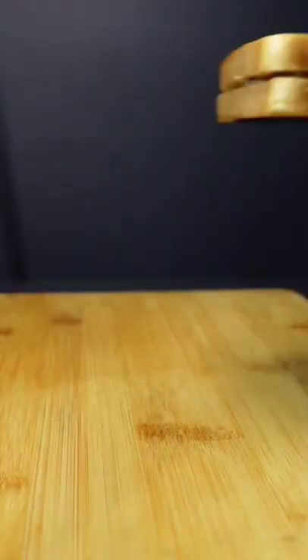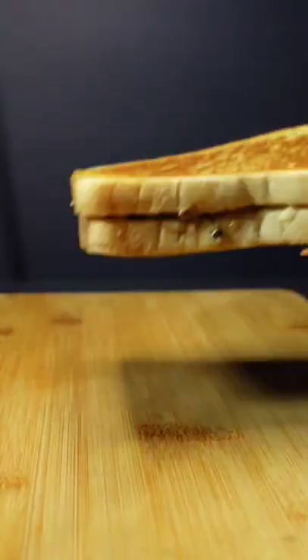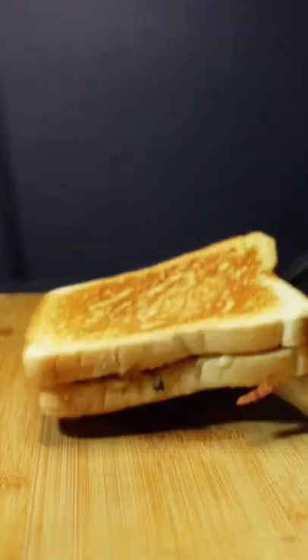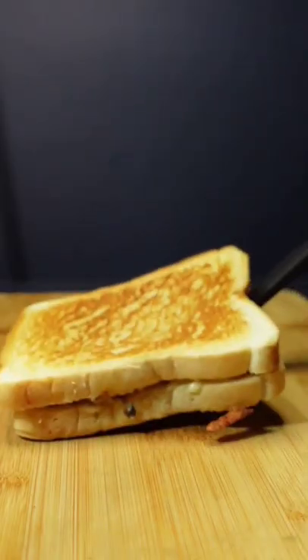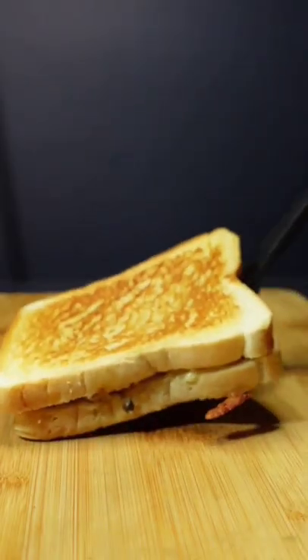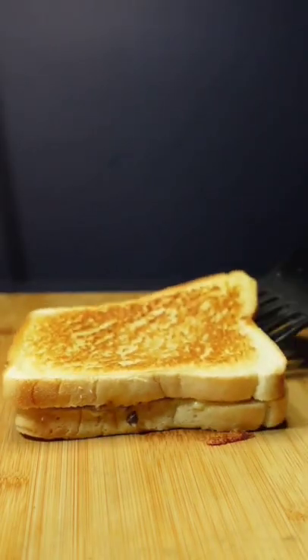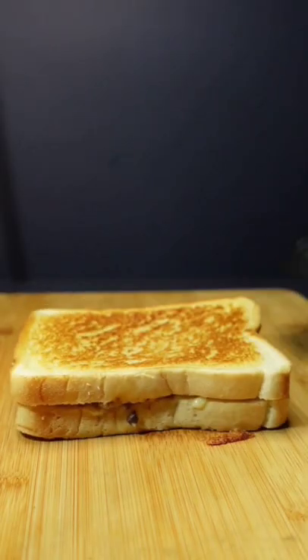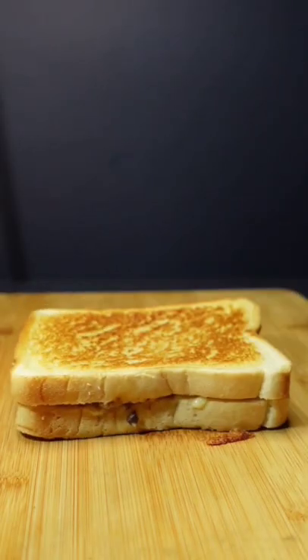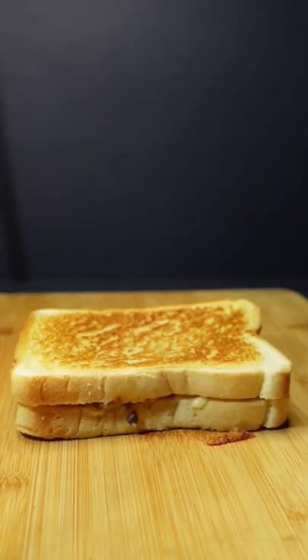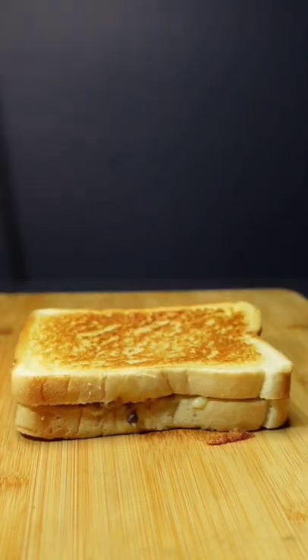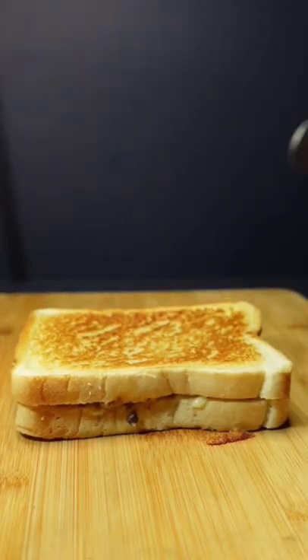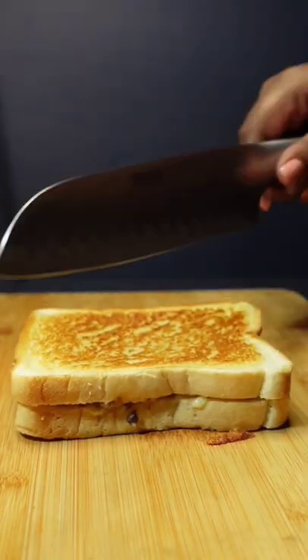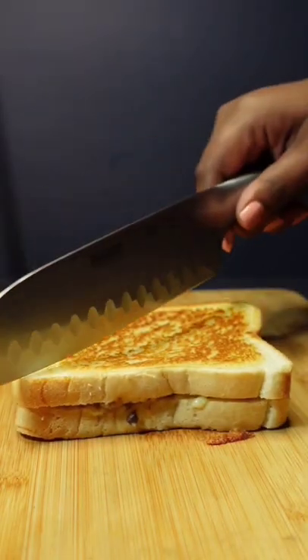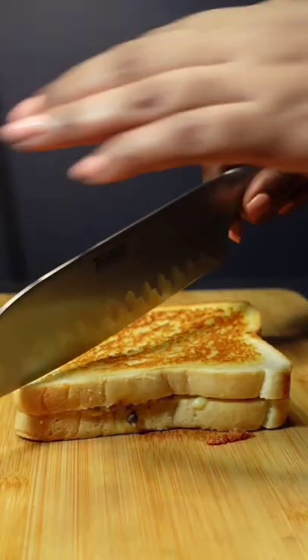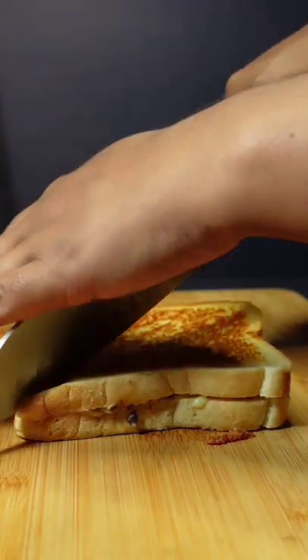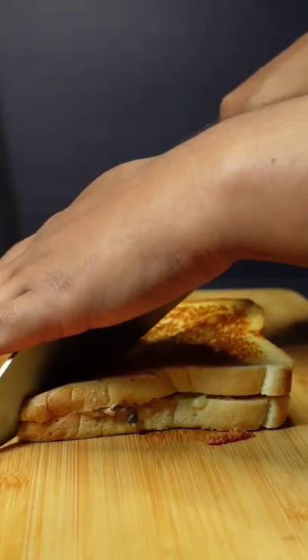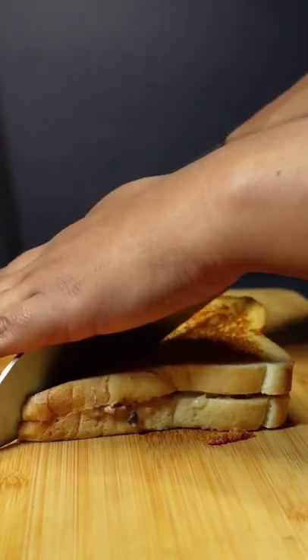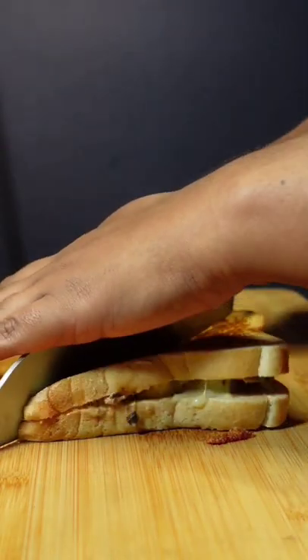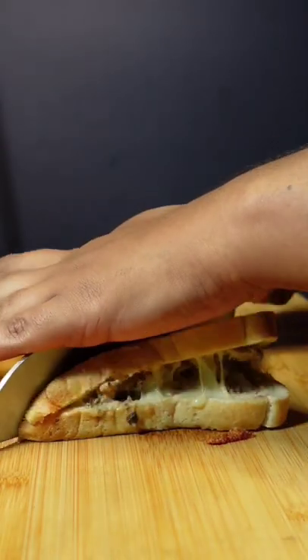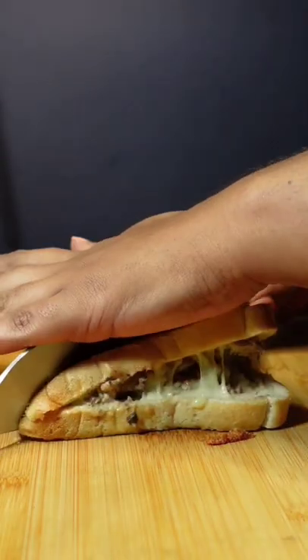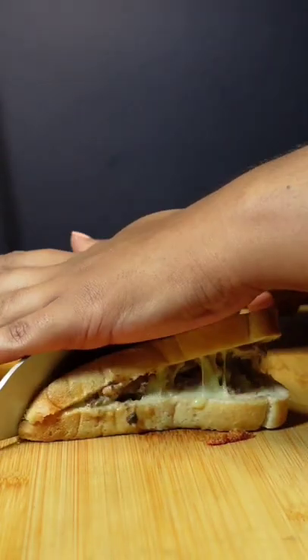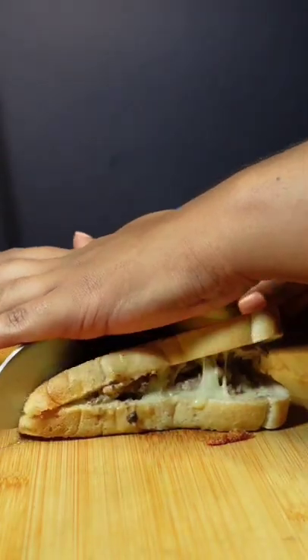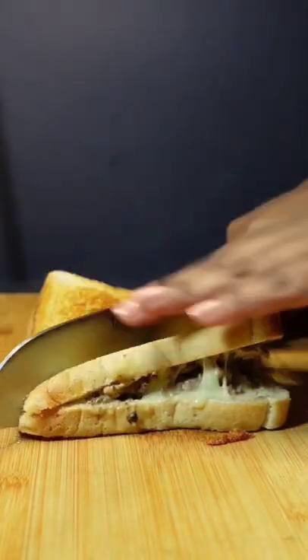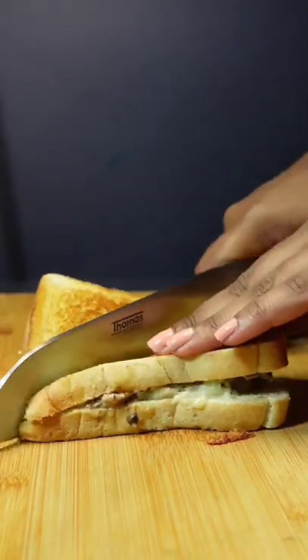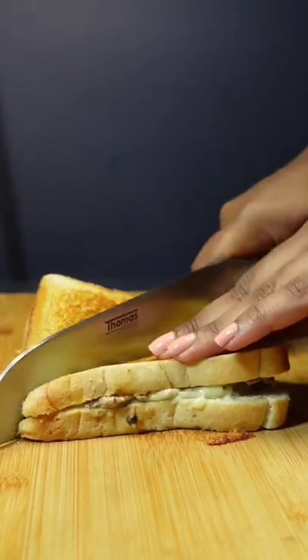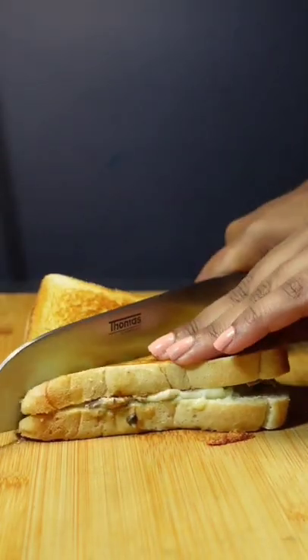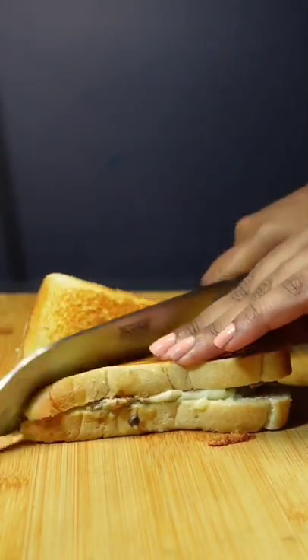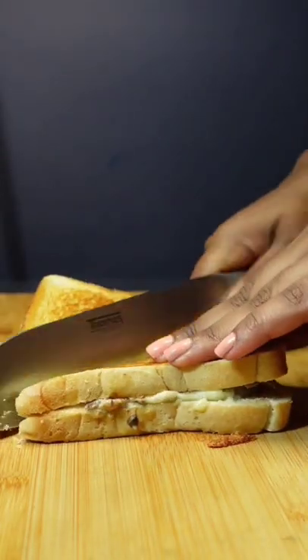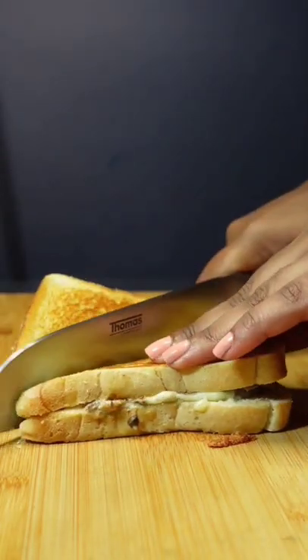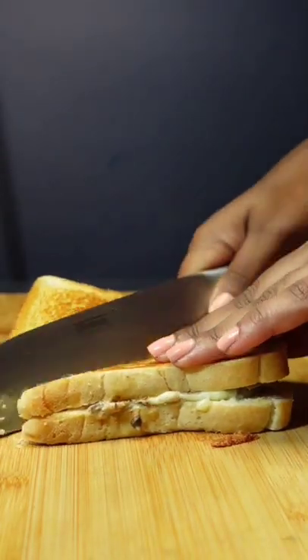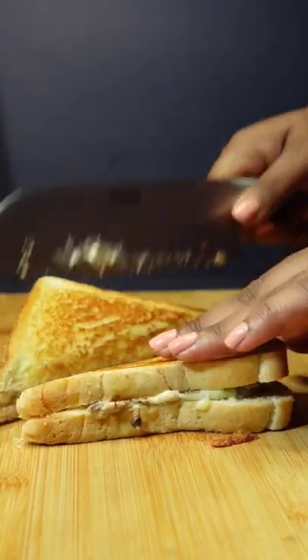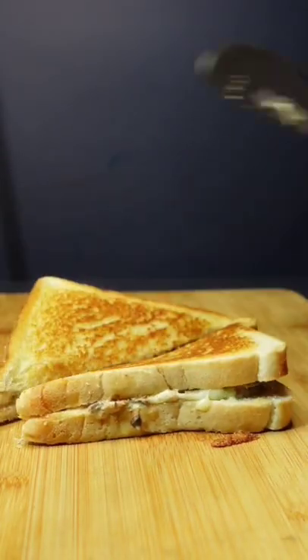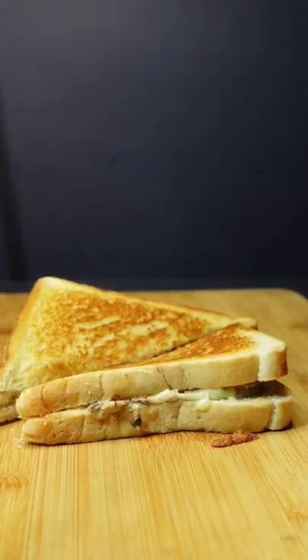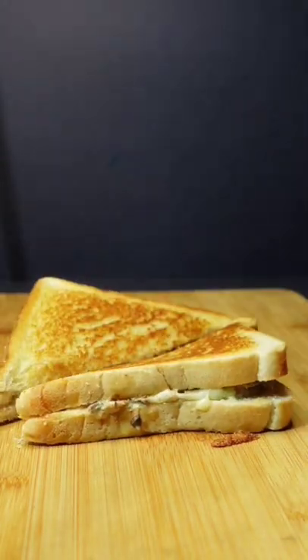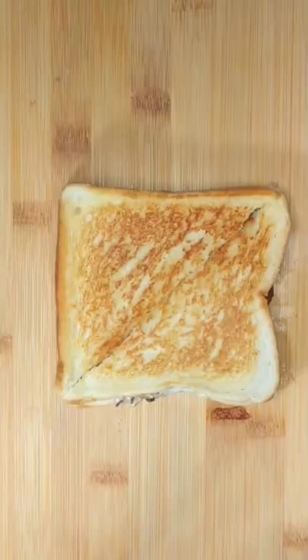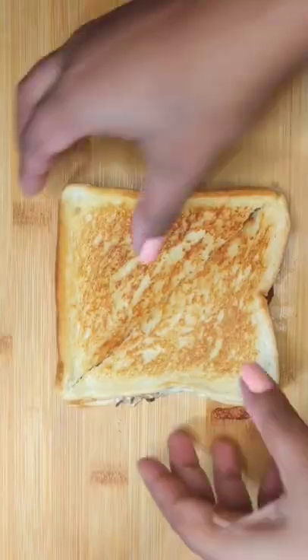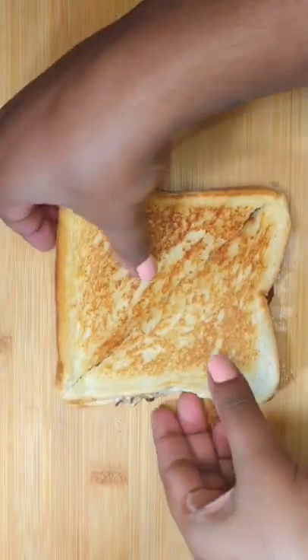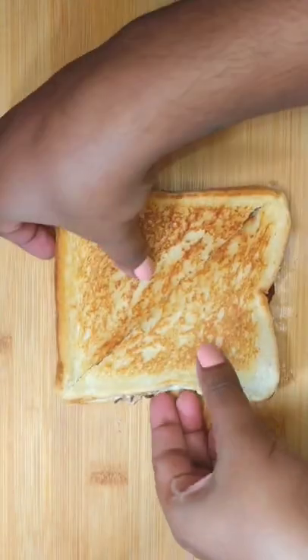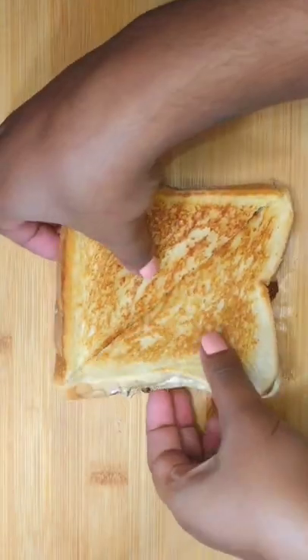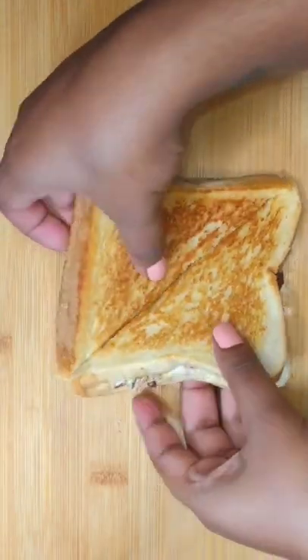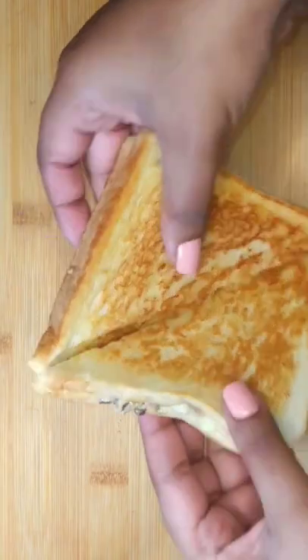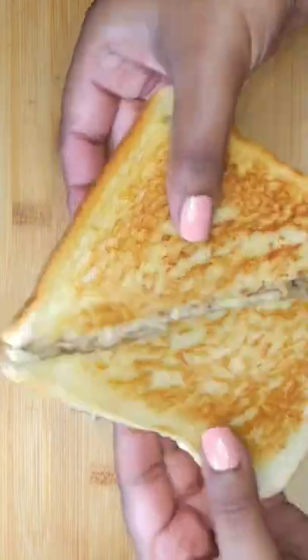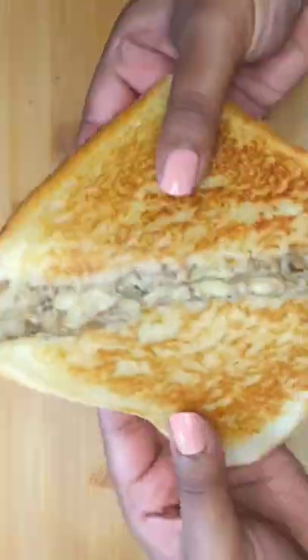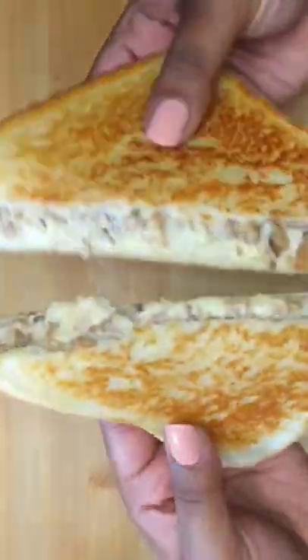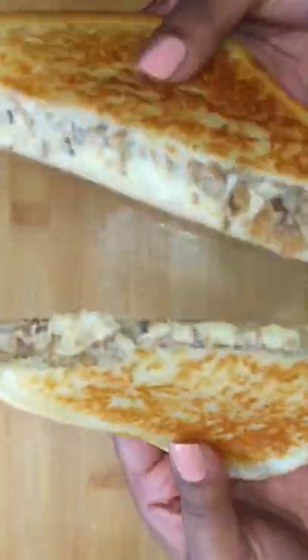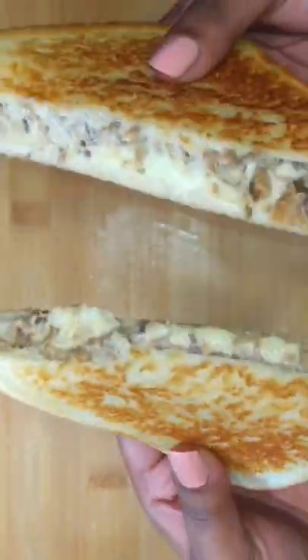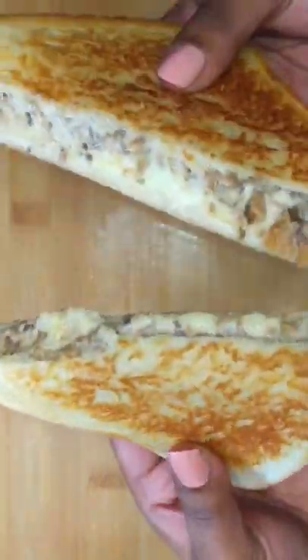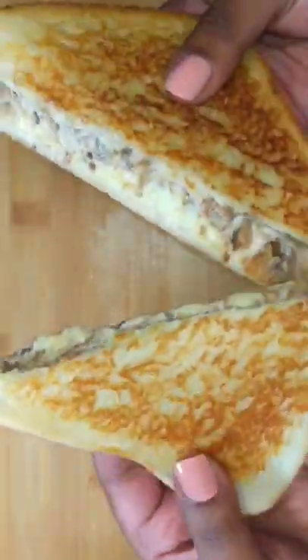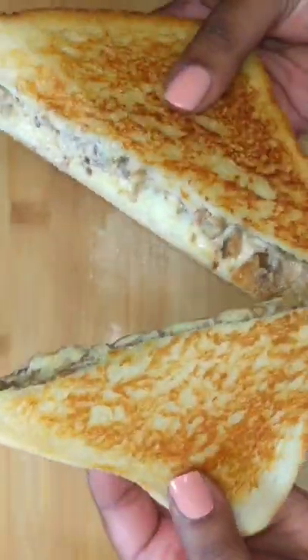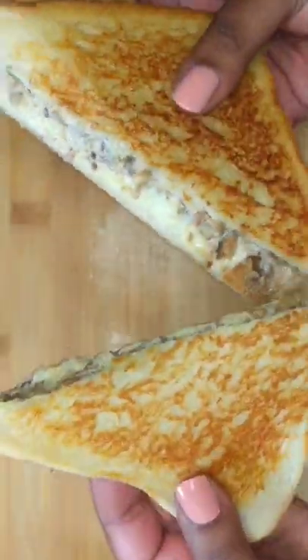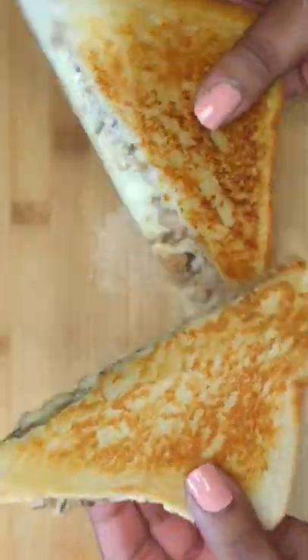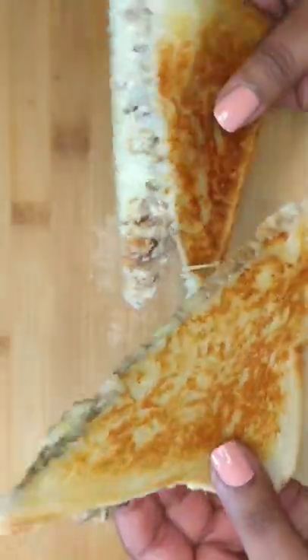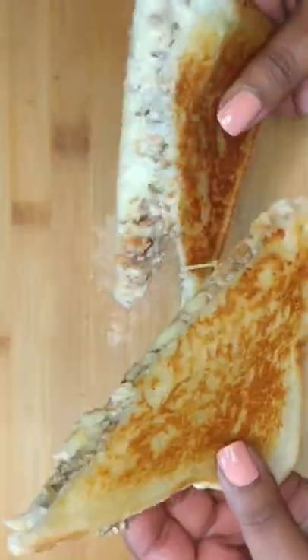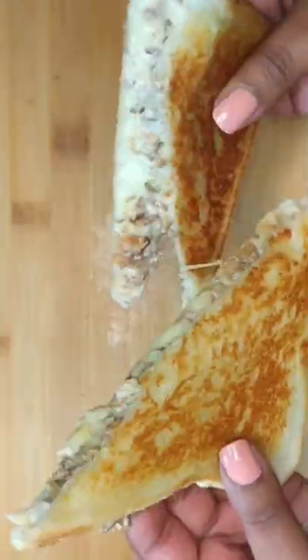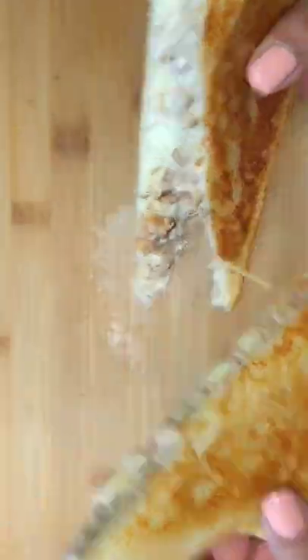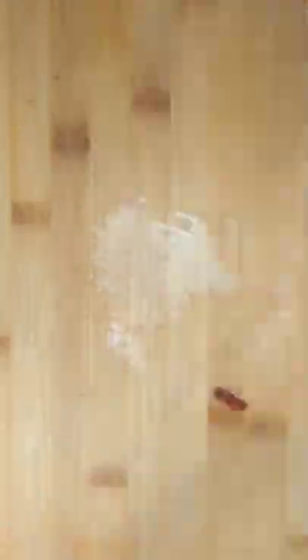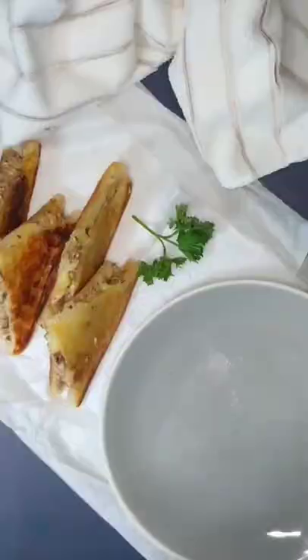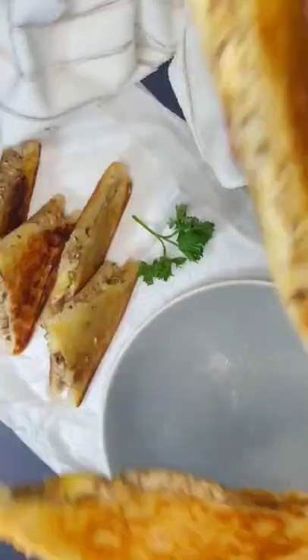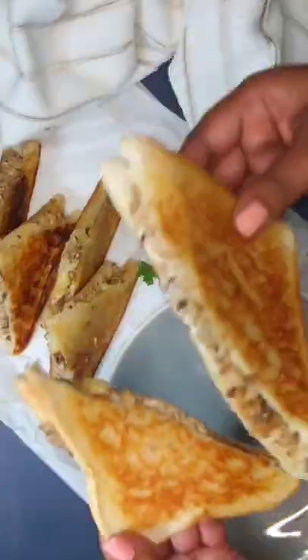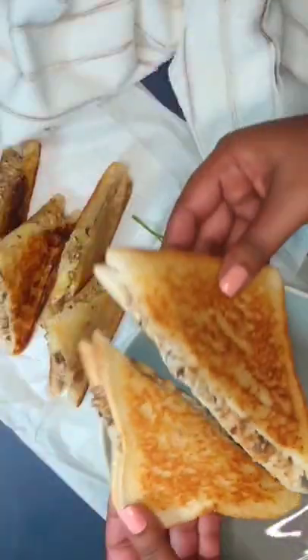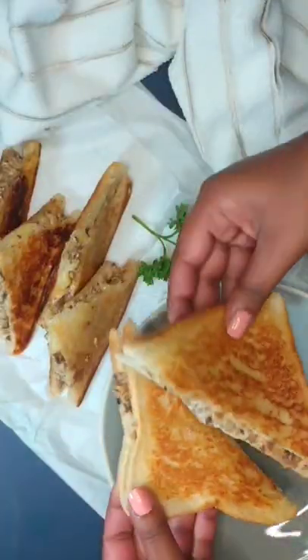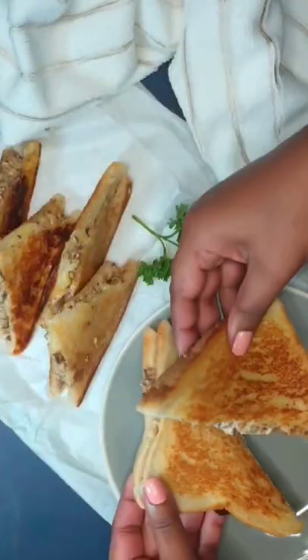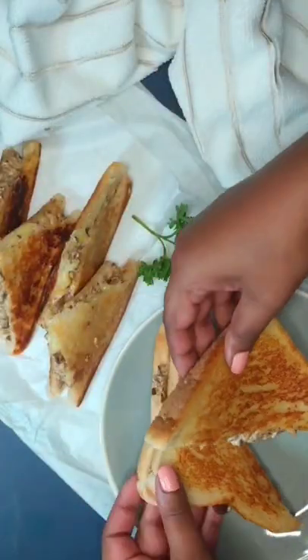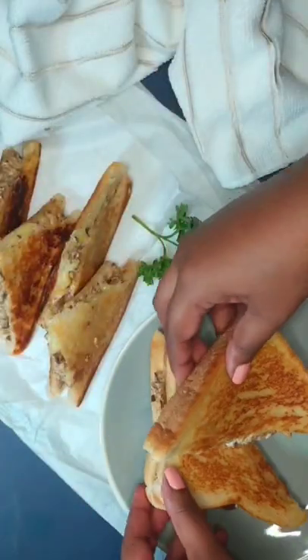Slice them whilst hot. These pilchard and mayo toasties are ready to be served.